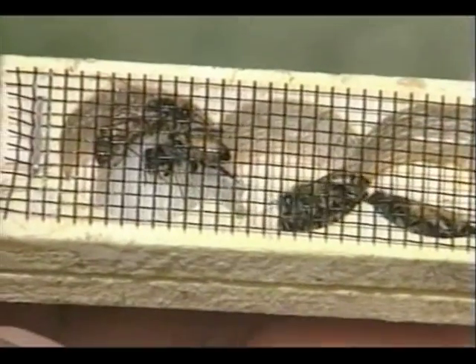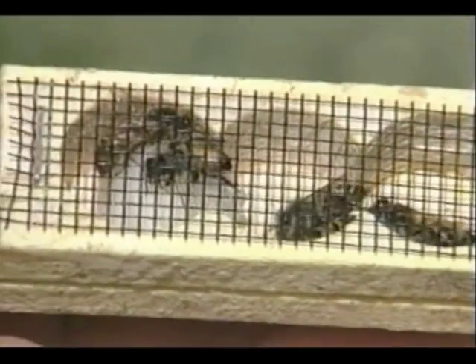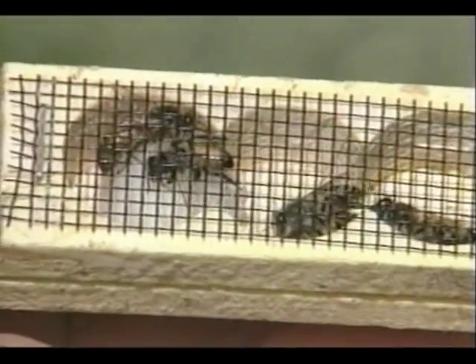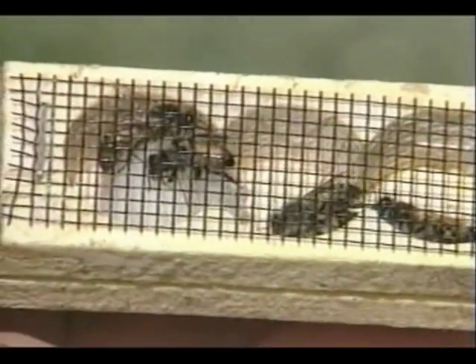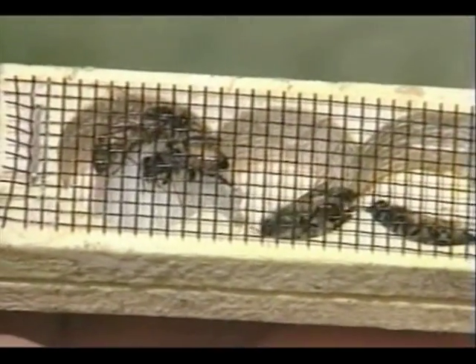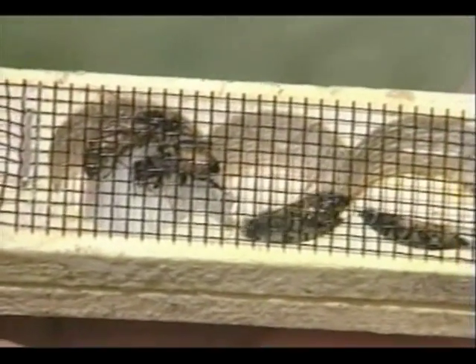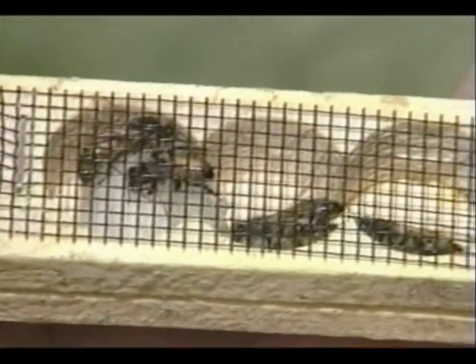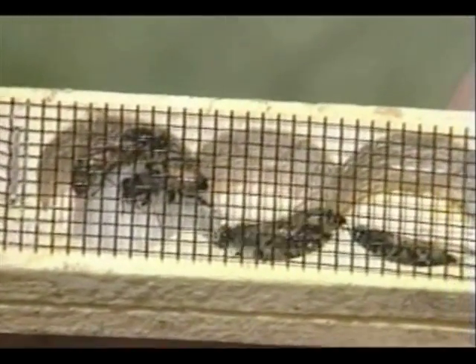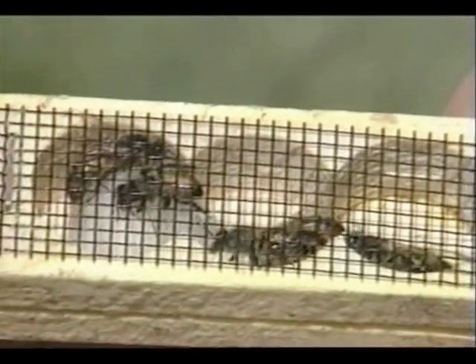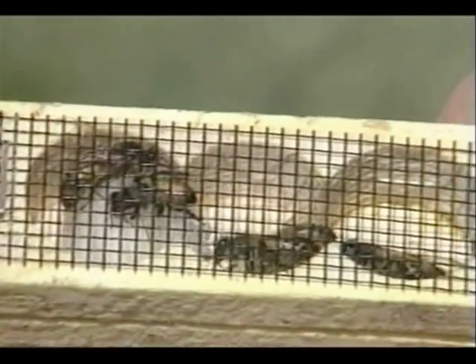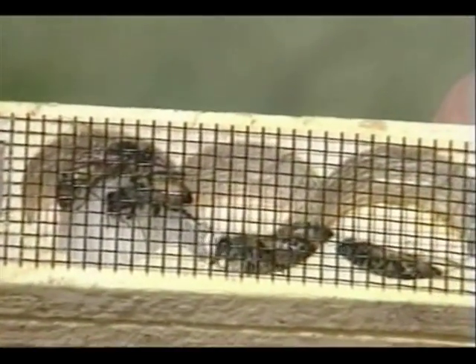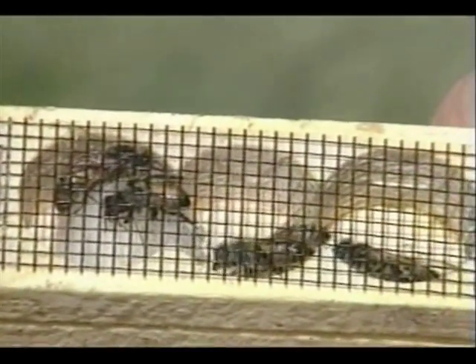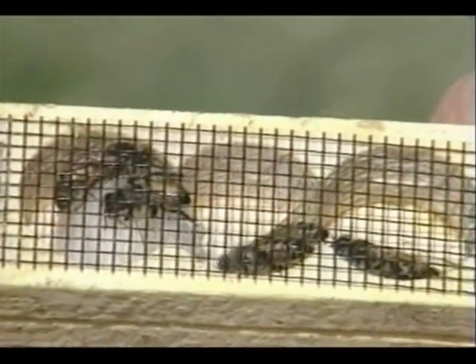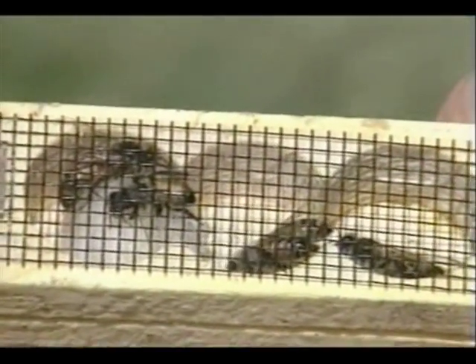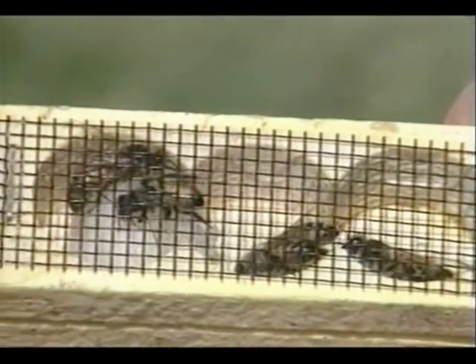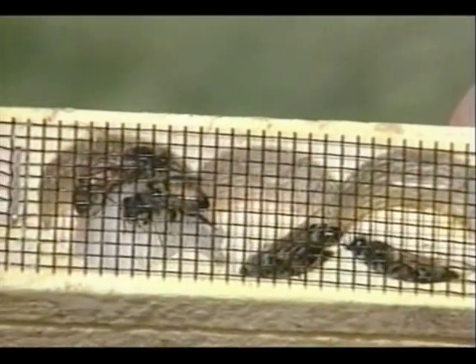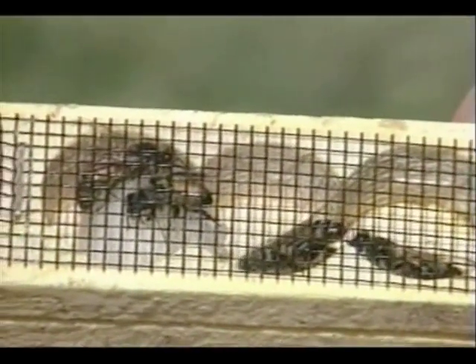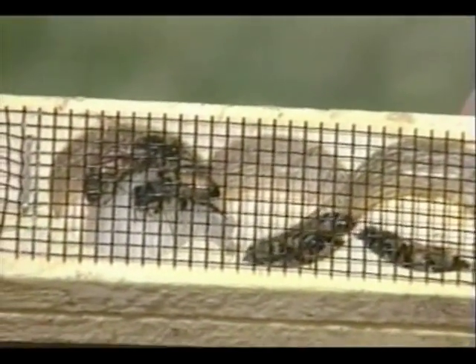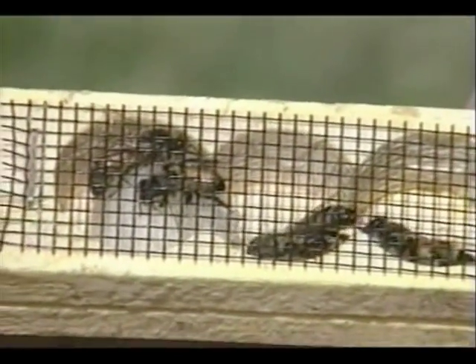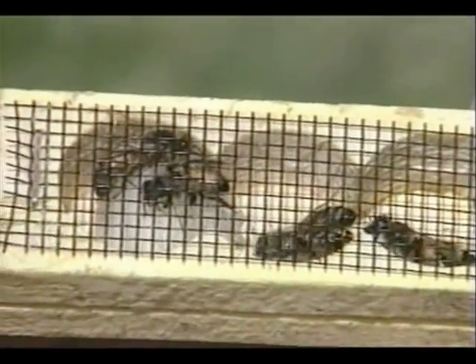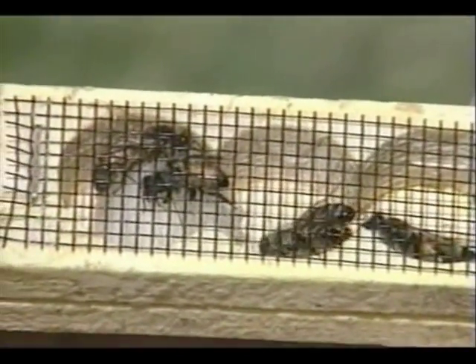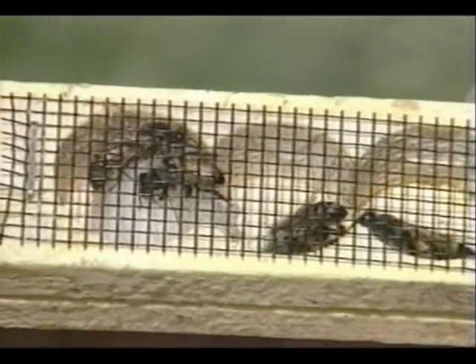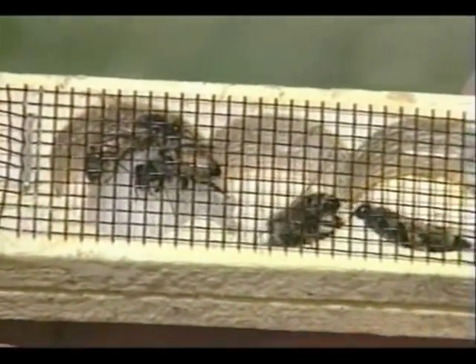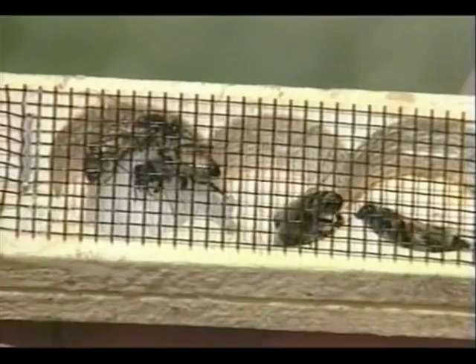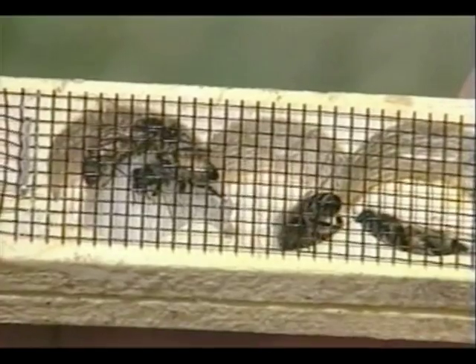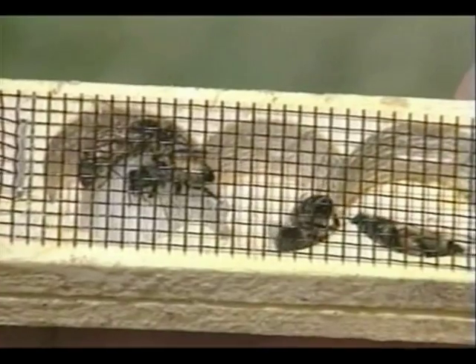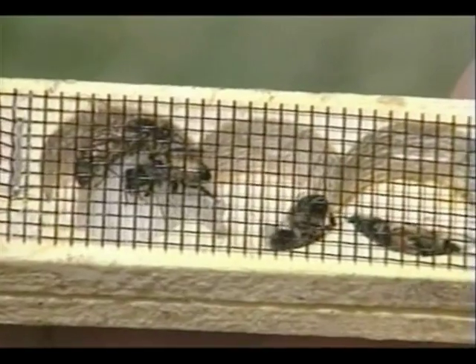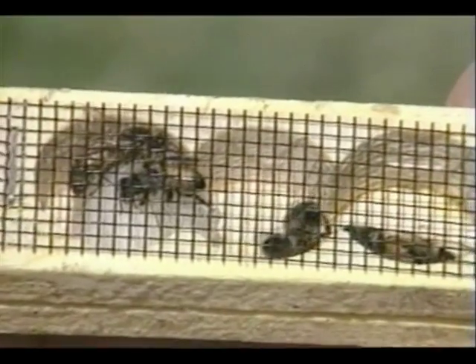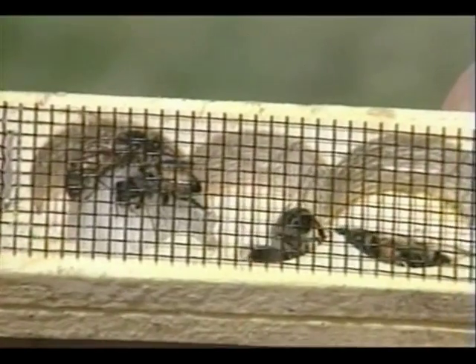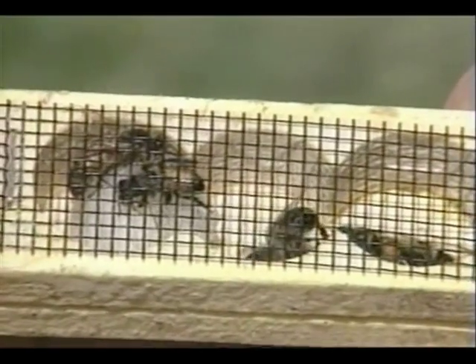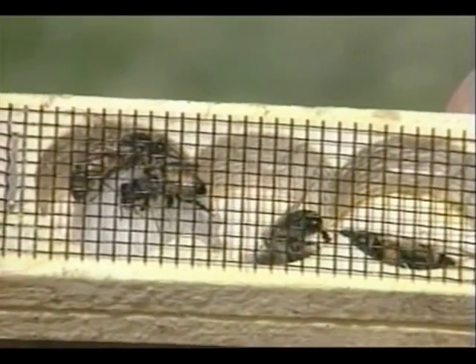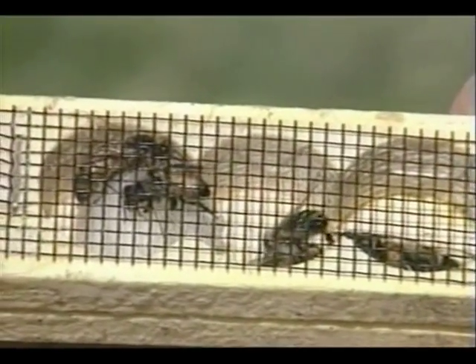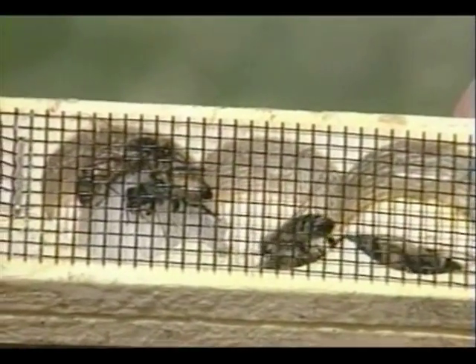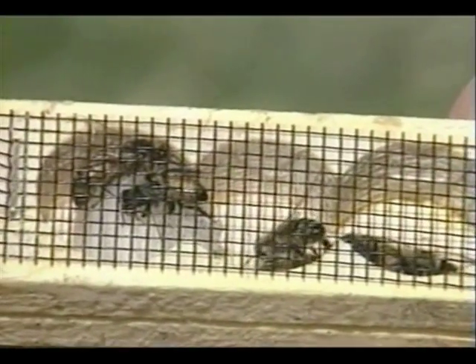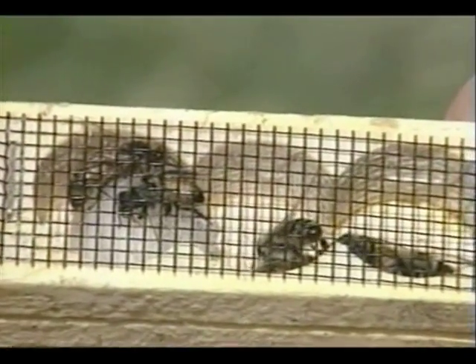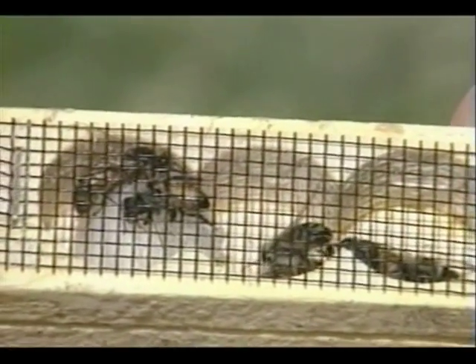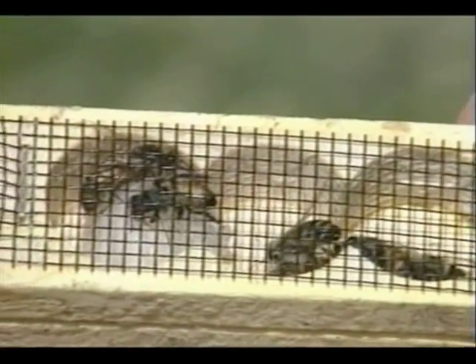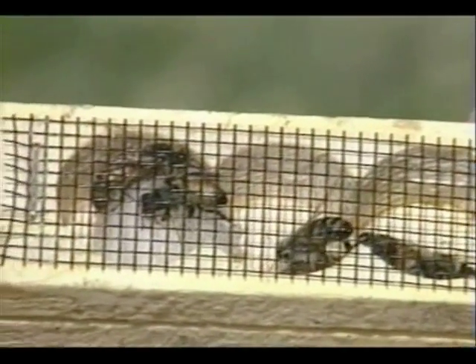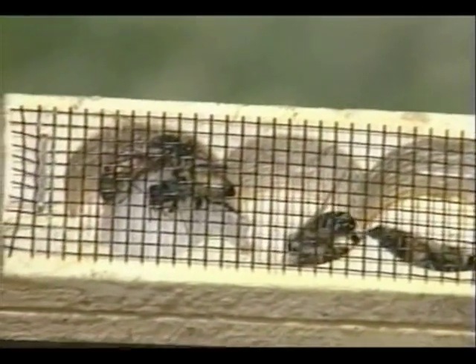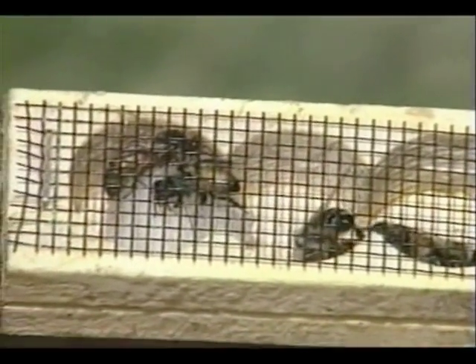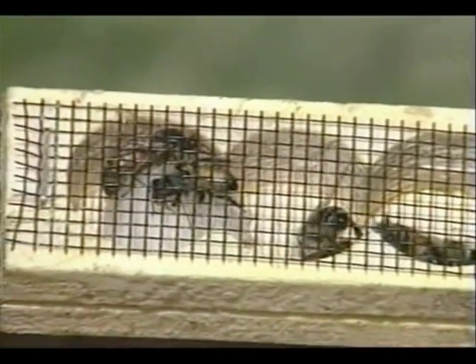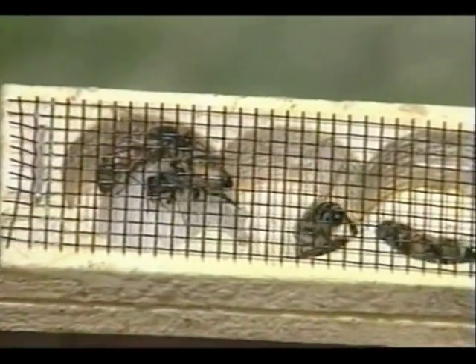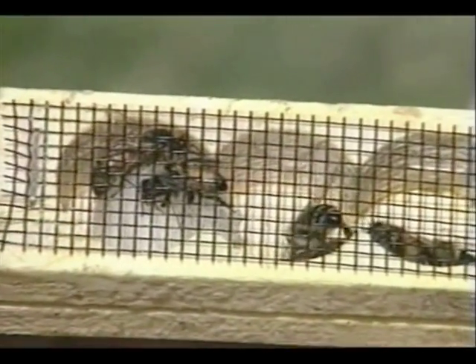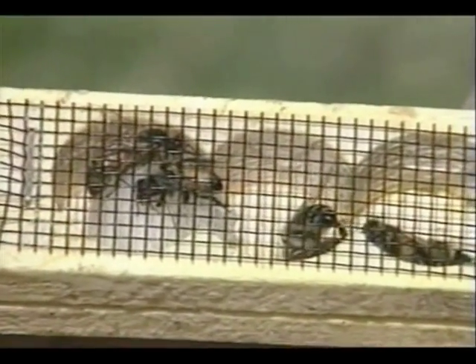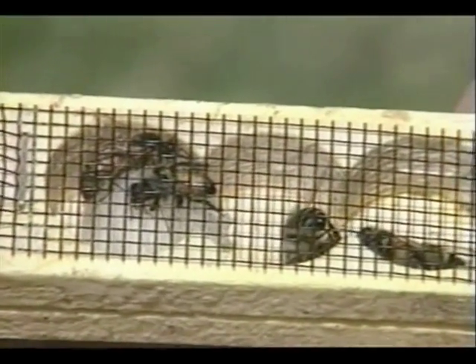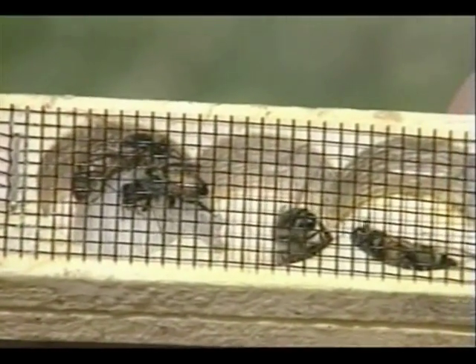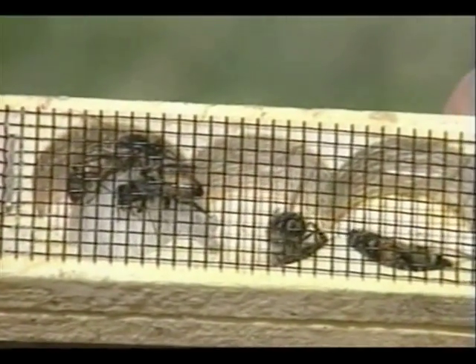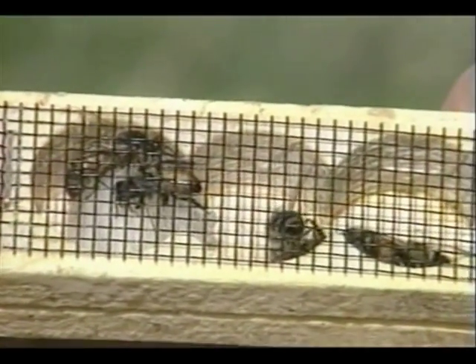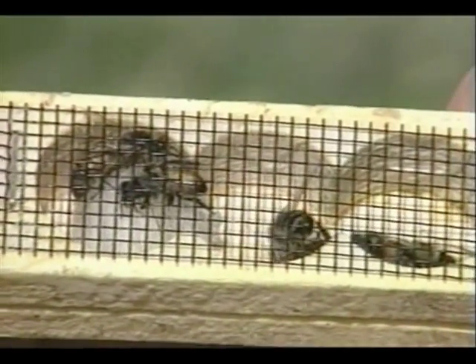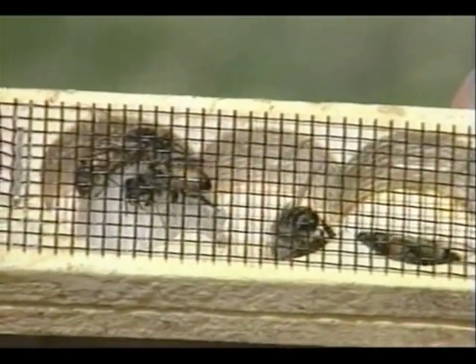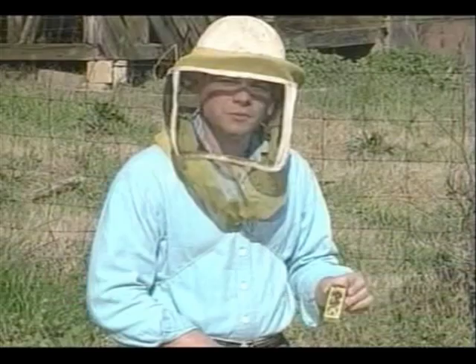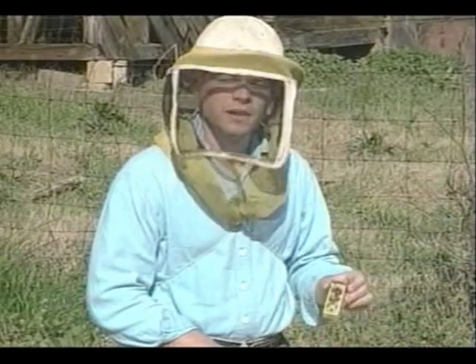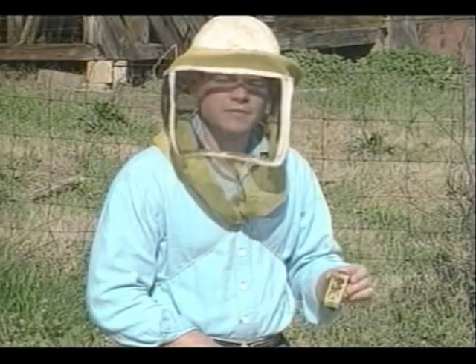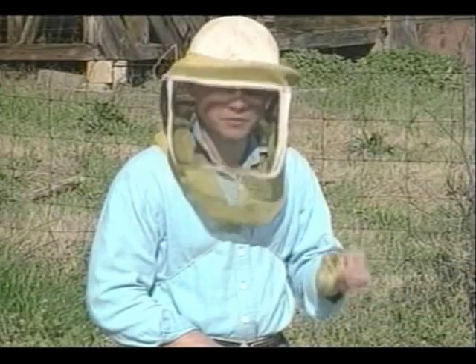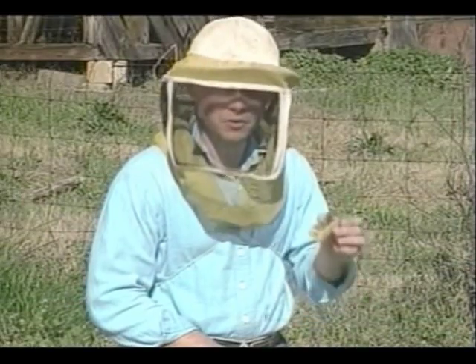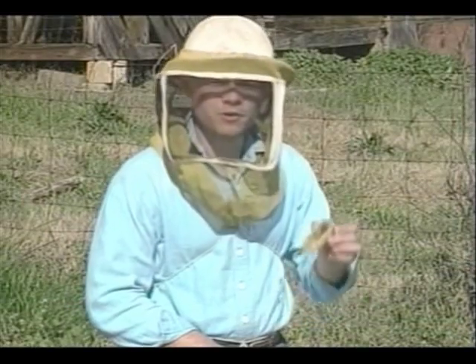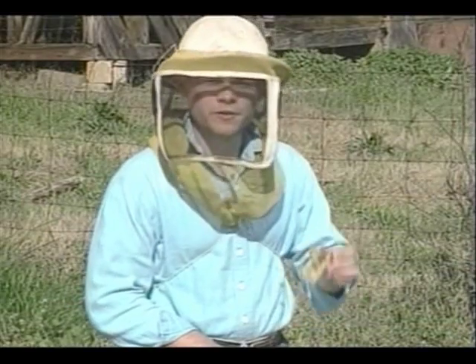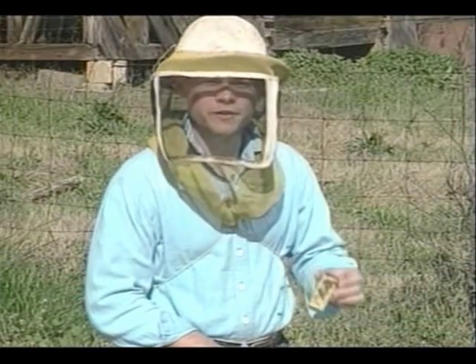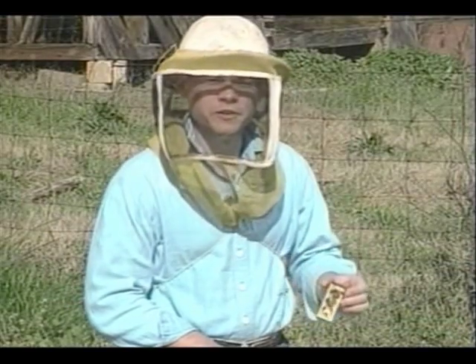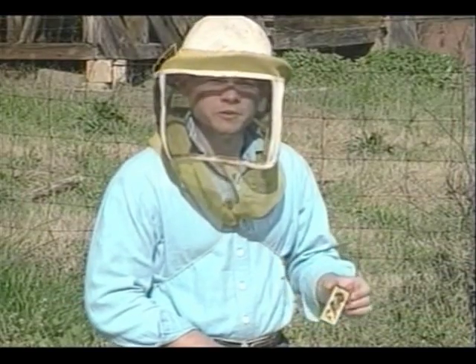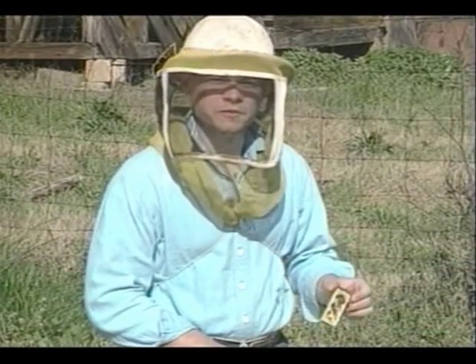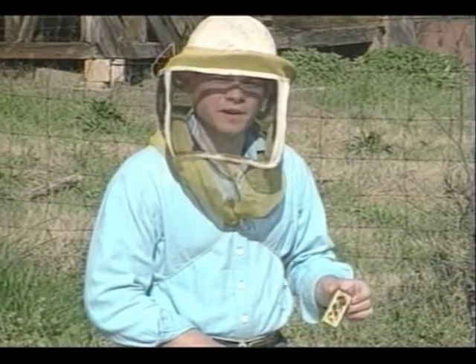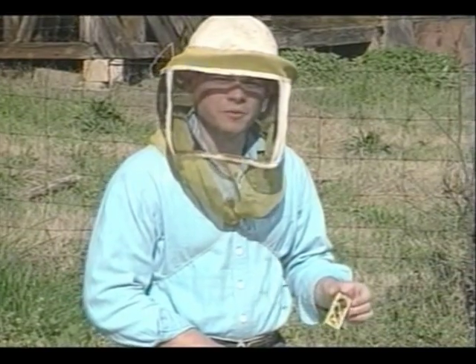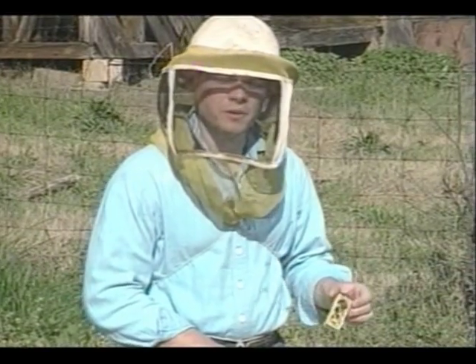Our queen in colony one is dead. You have to expect to lose a queen from time to time. We'll have to order a new one right away.